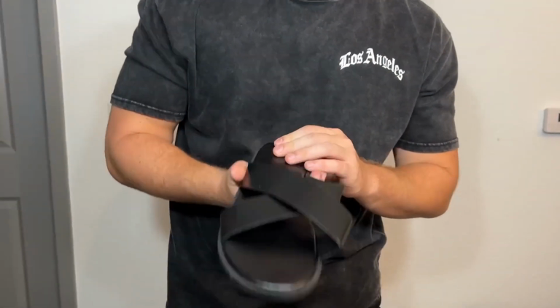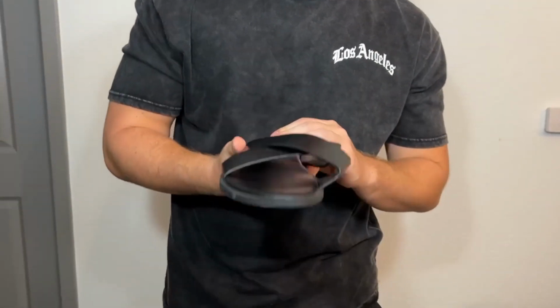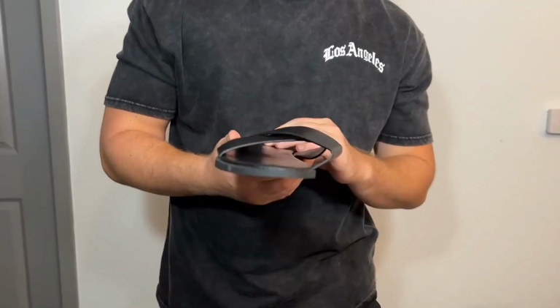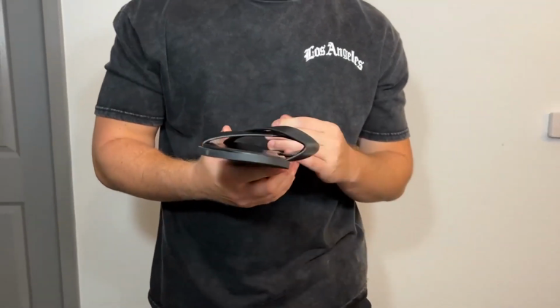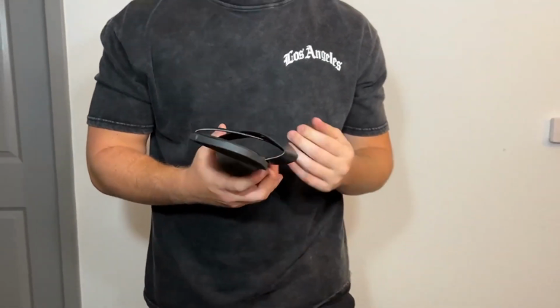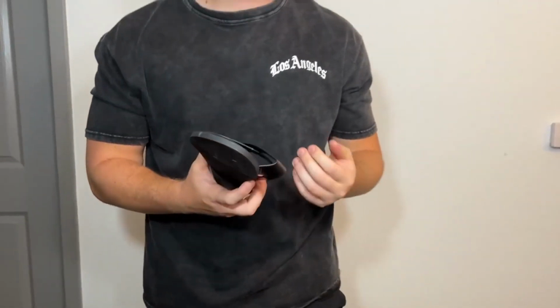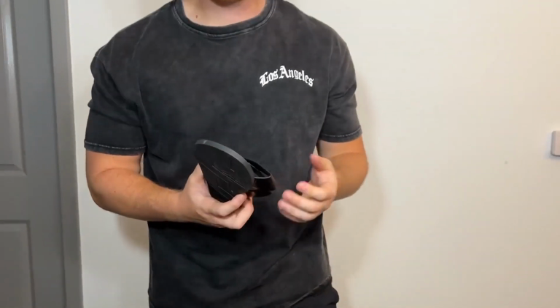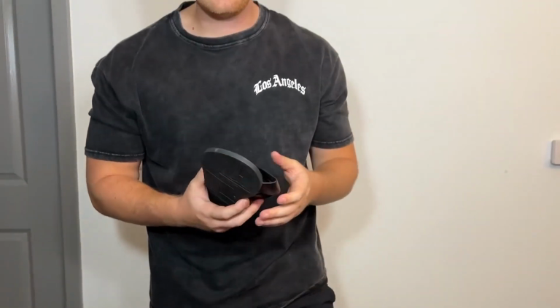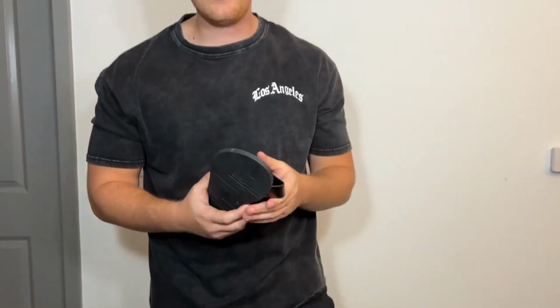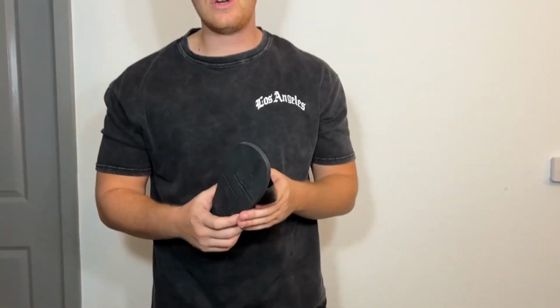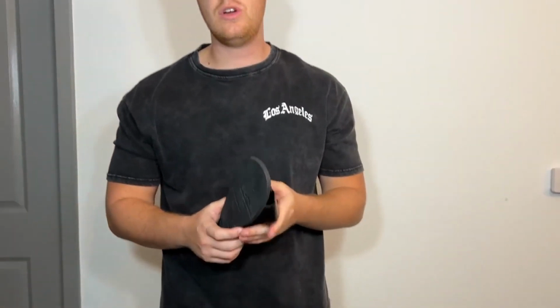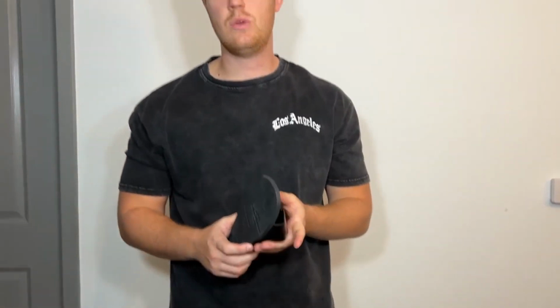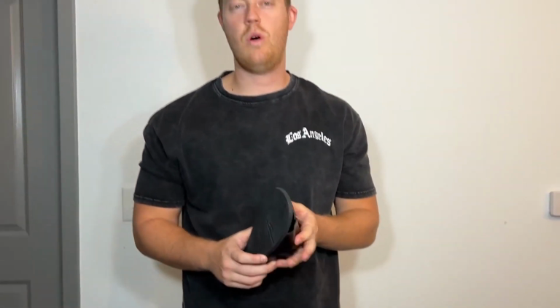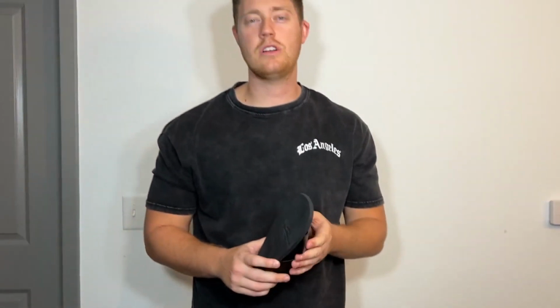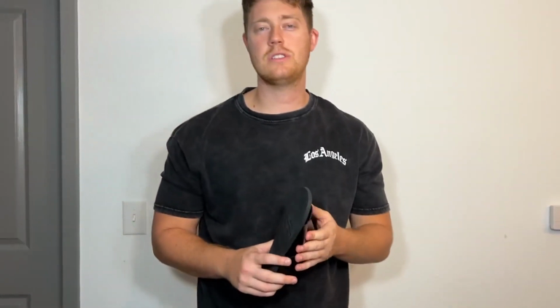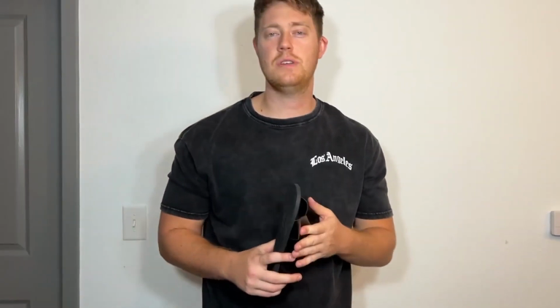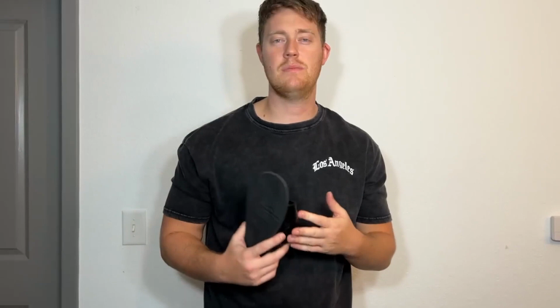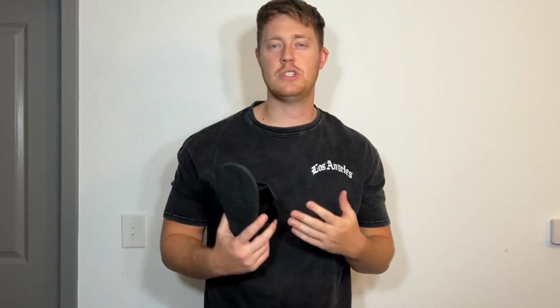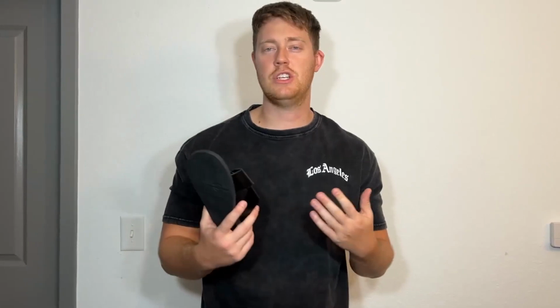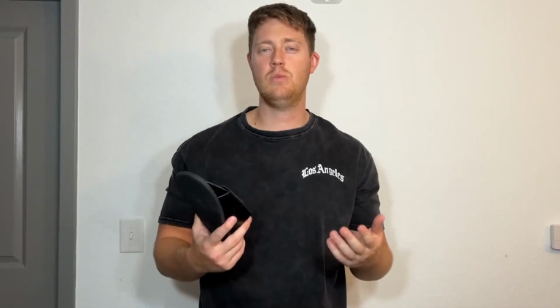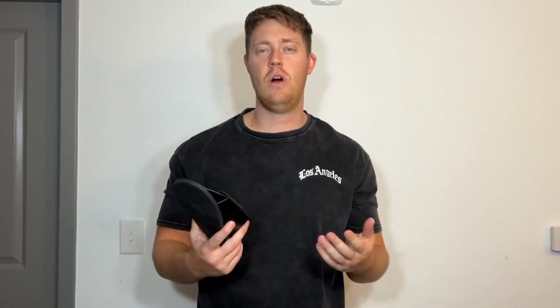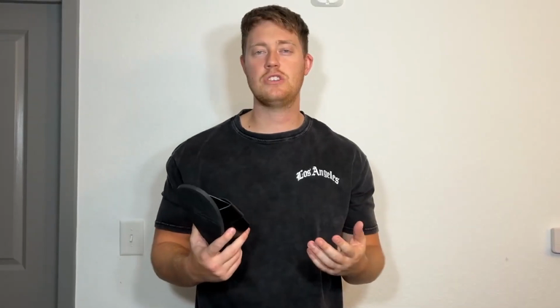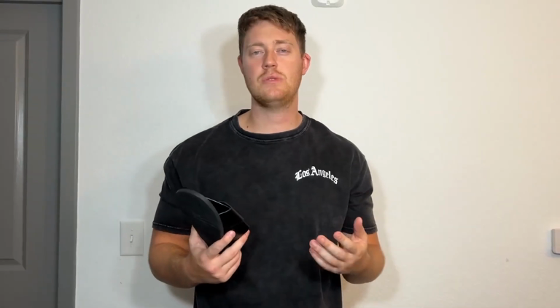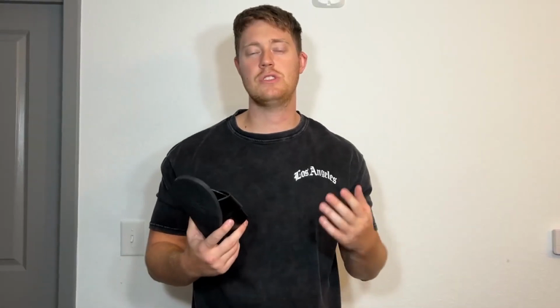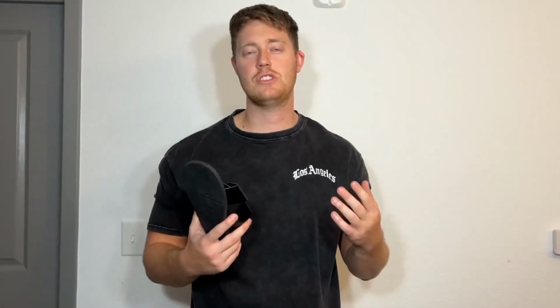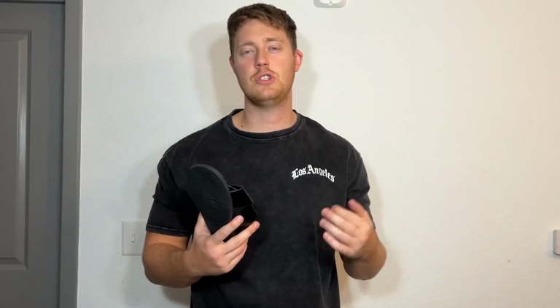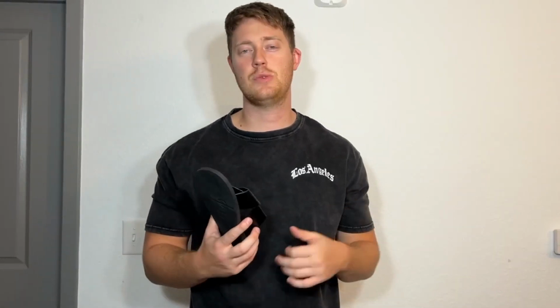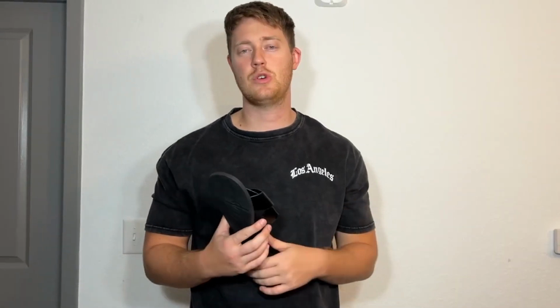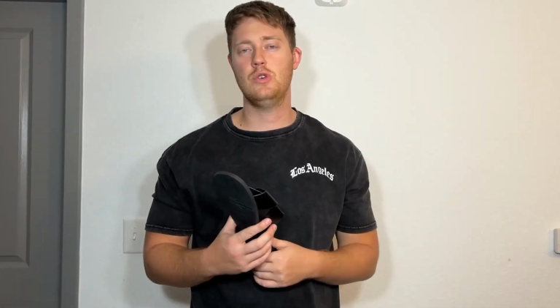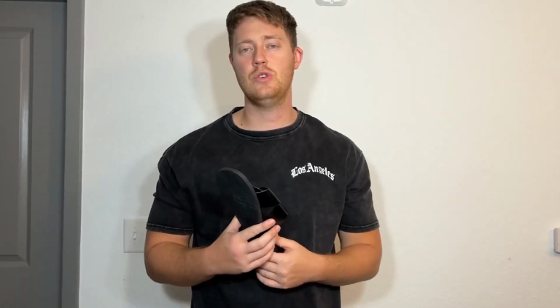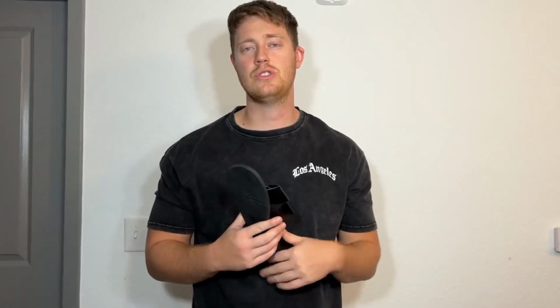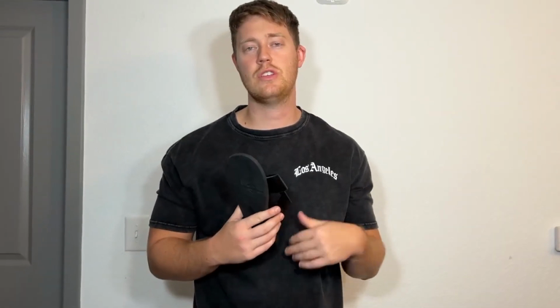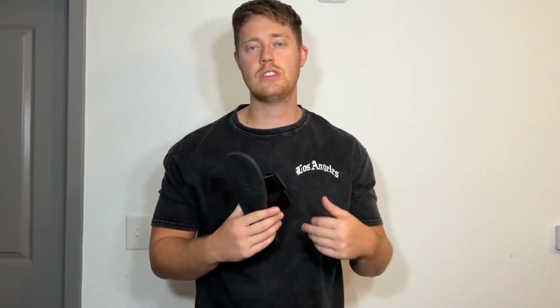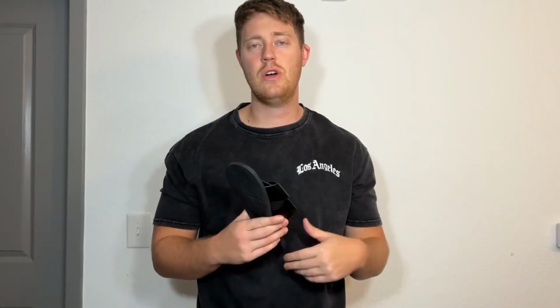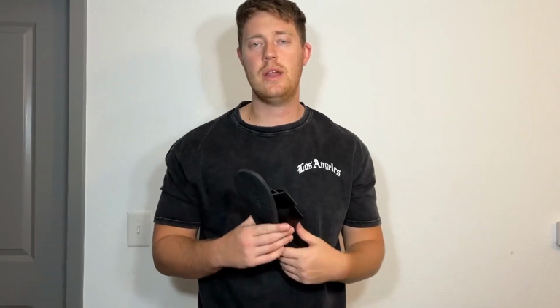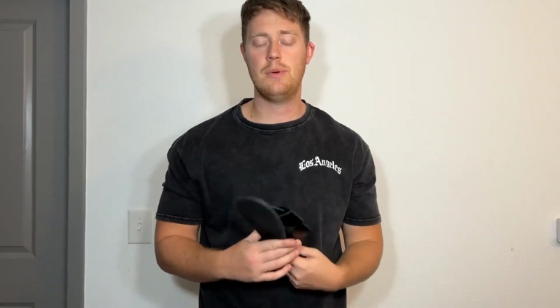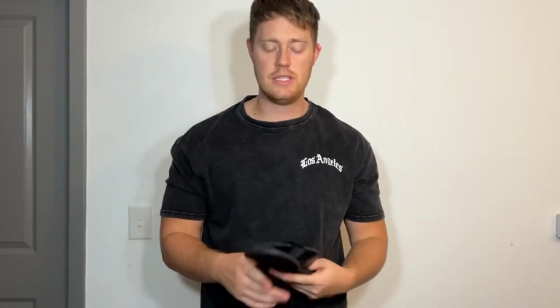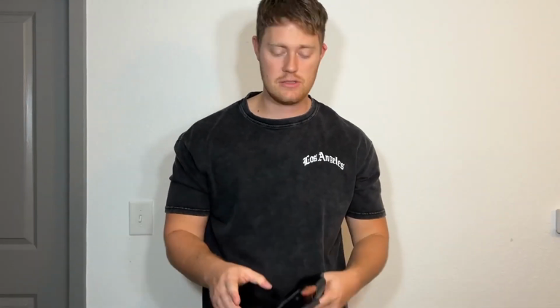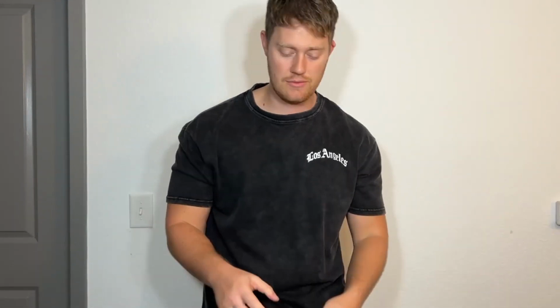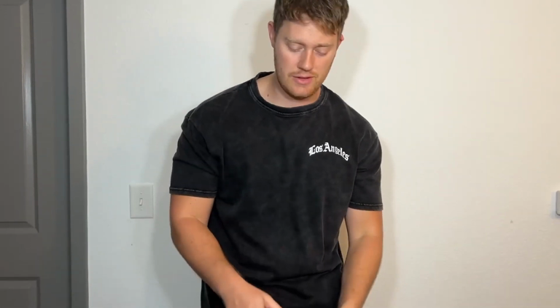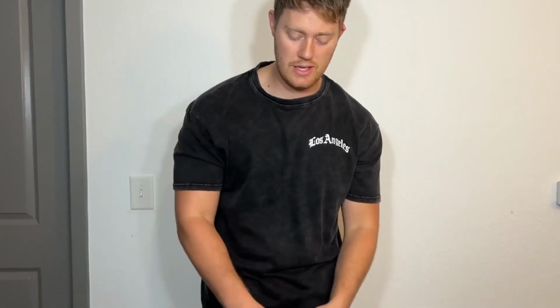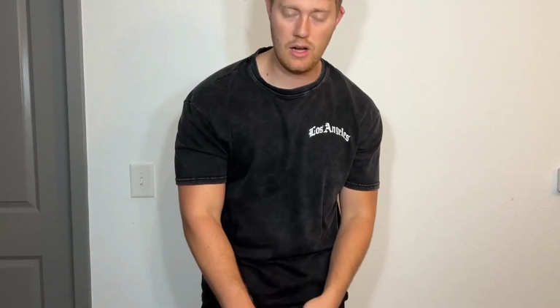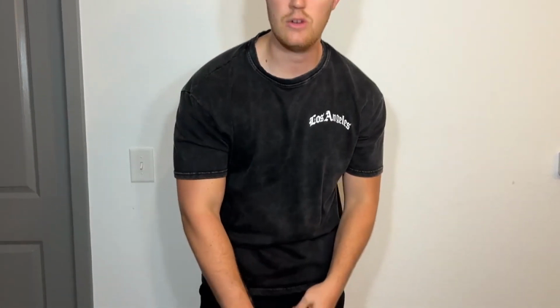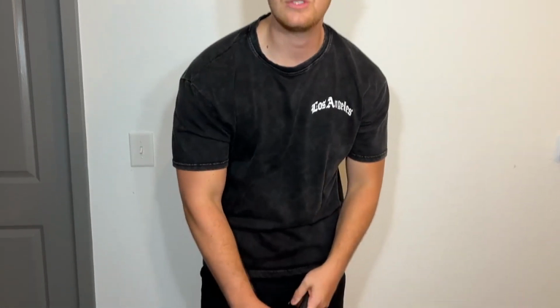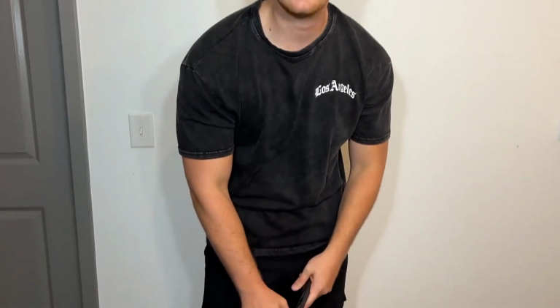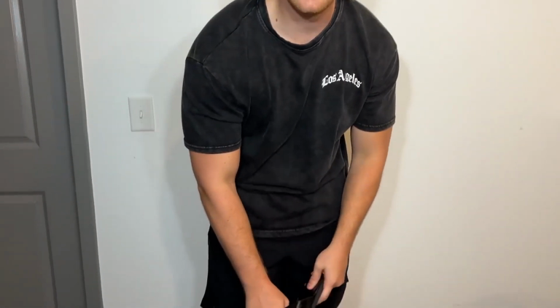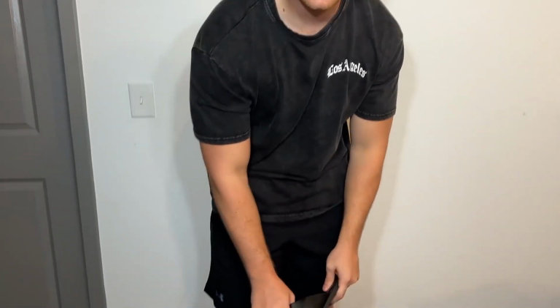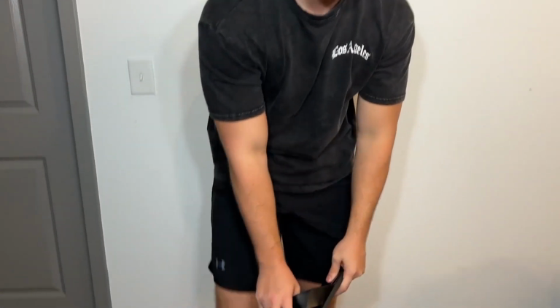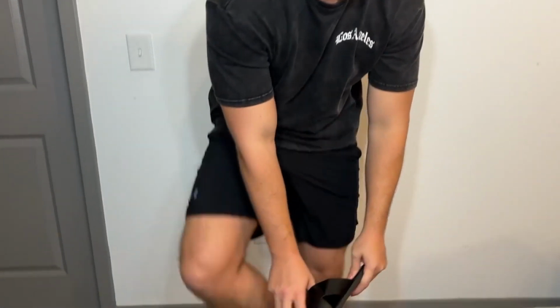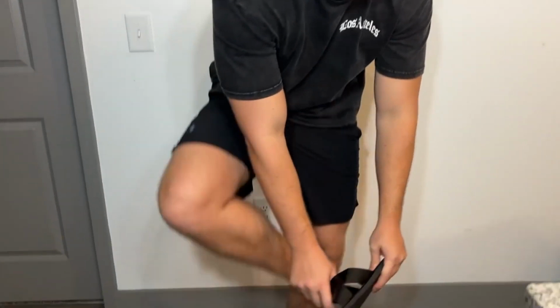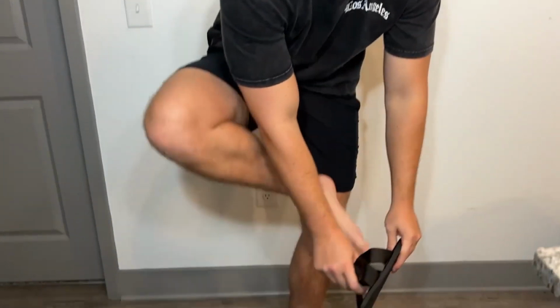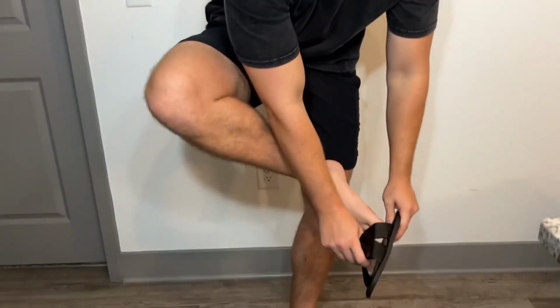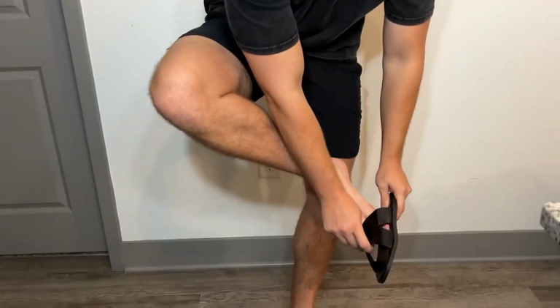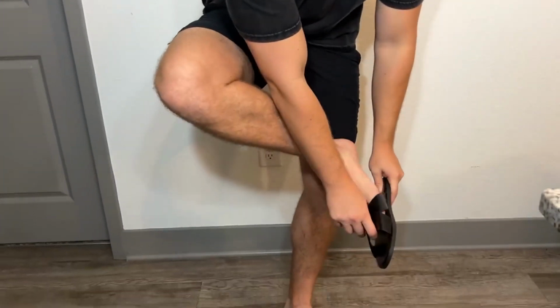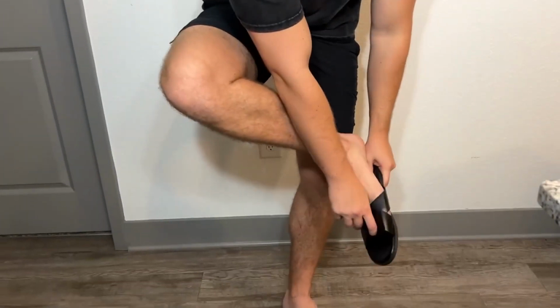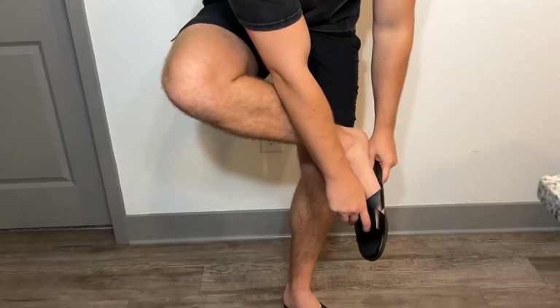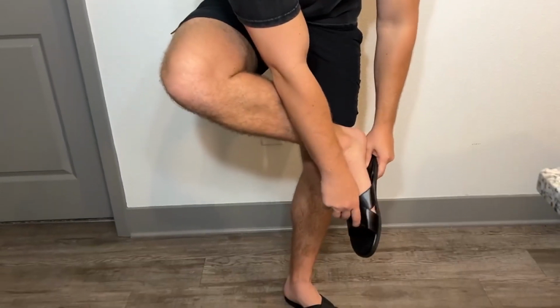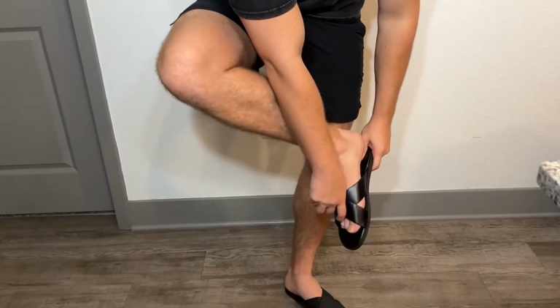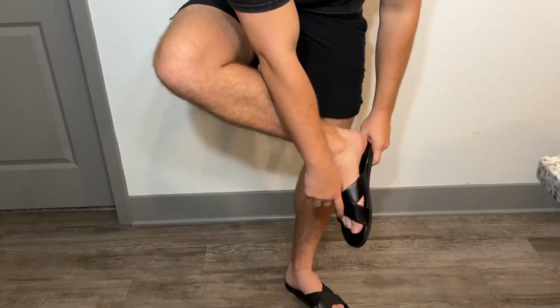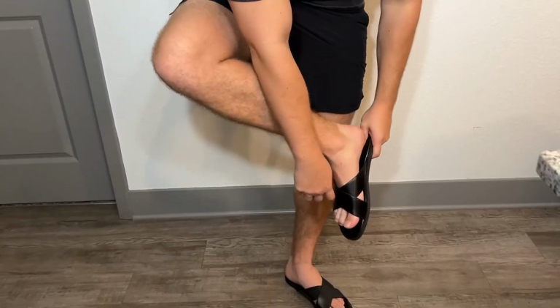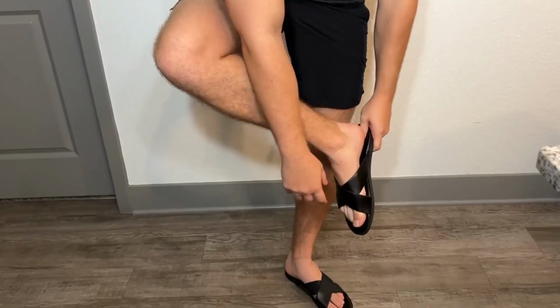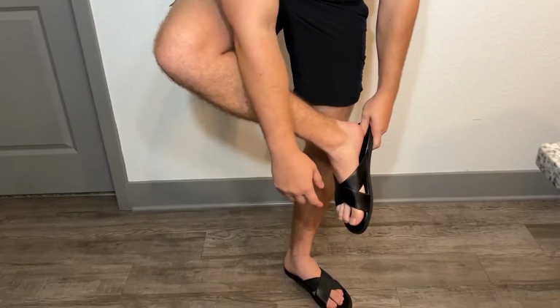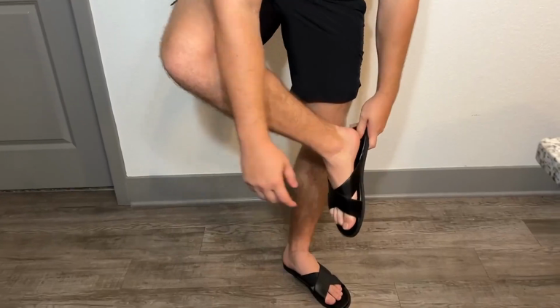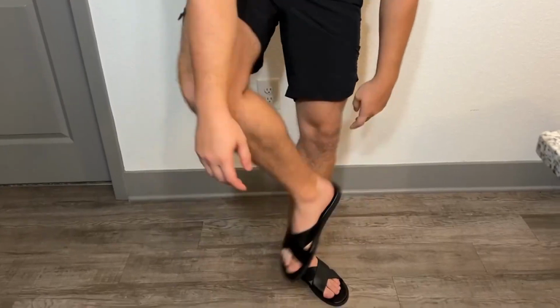If you want to go ahead and wash them, you can machine wash them, which is super cool. So let's go ahead and put these on feet. I'll slide them on for you so you can see how easy they are to slide on.